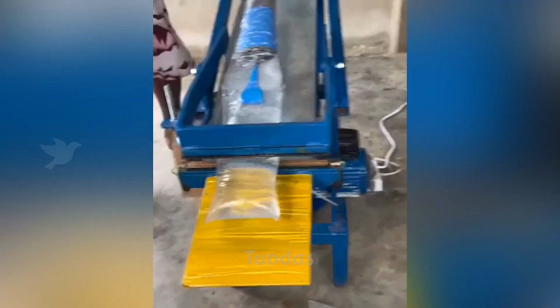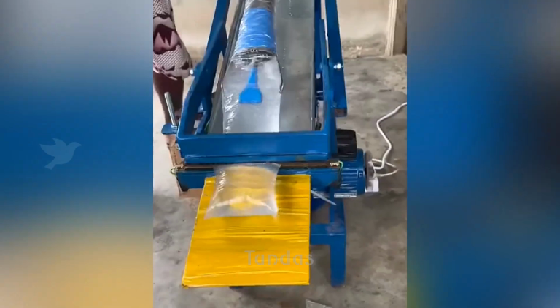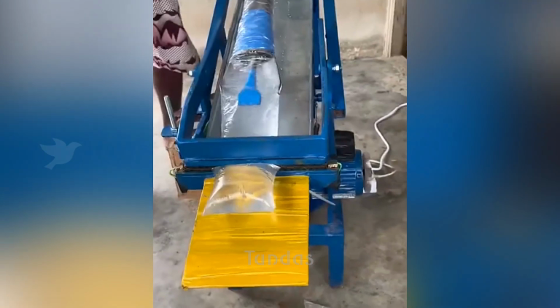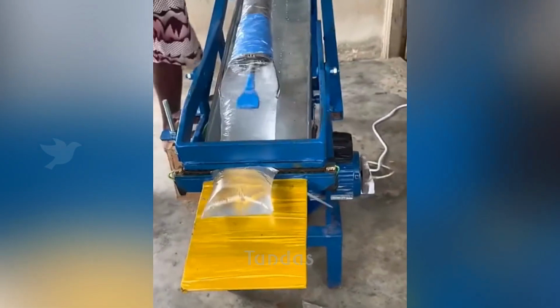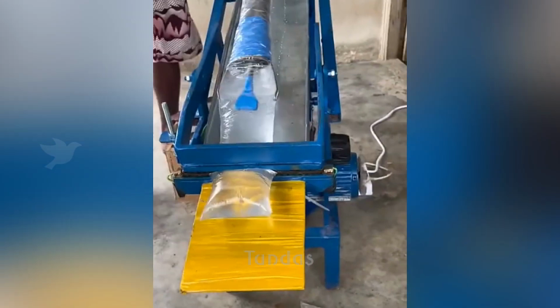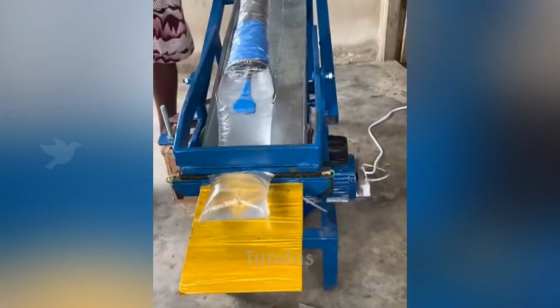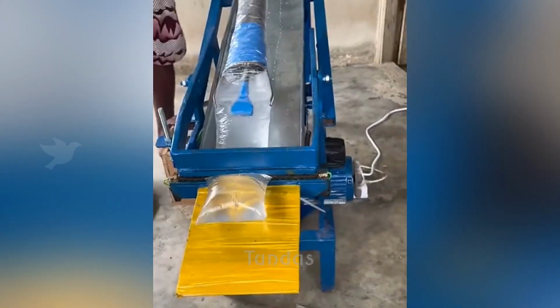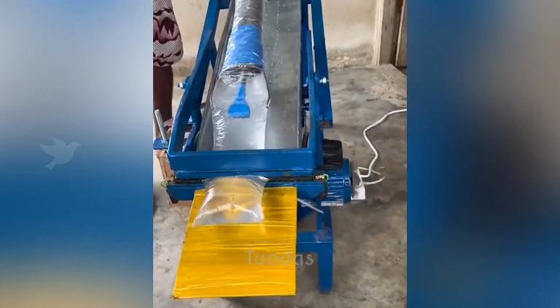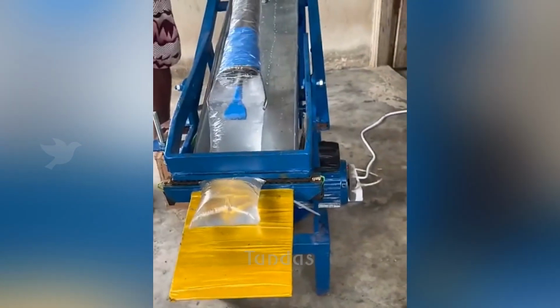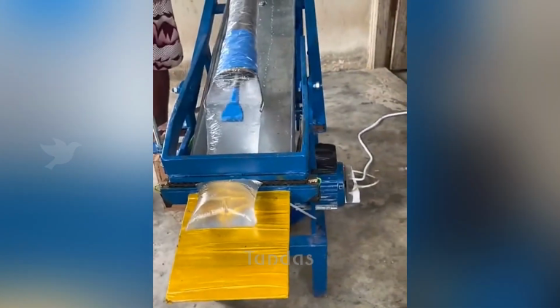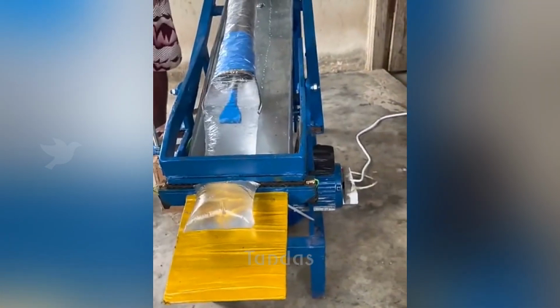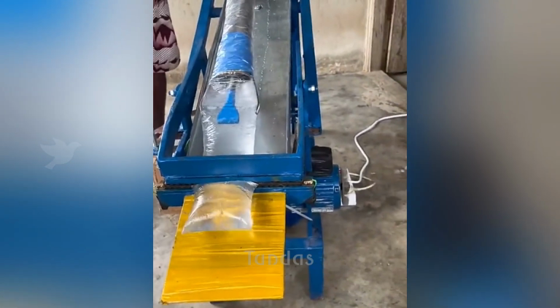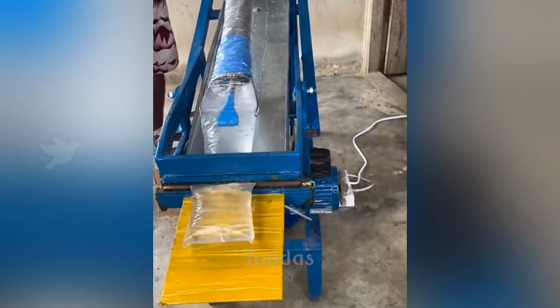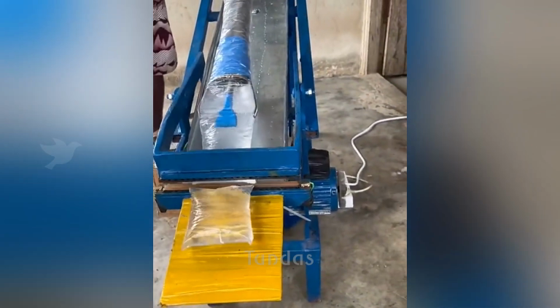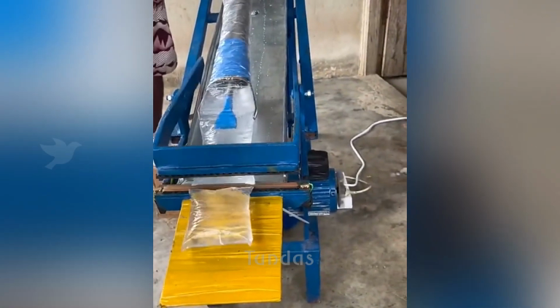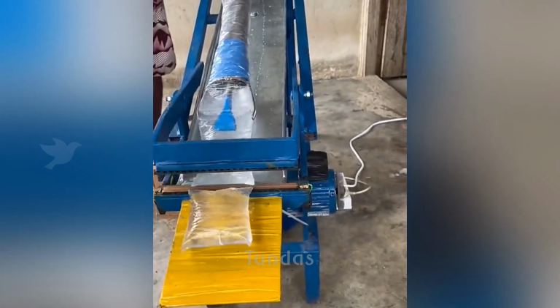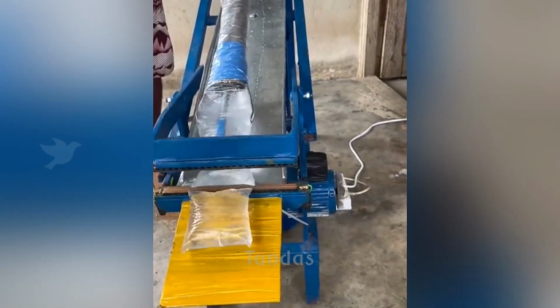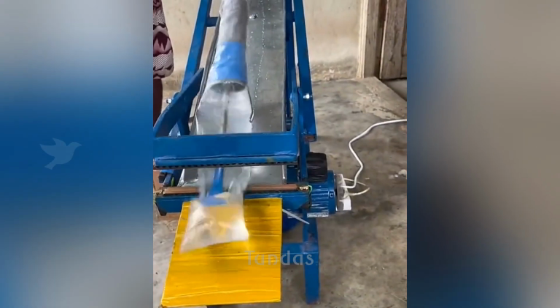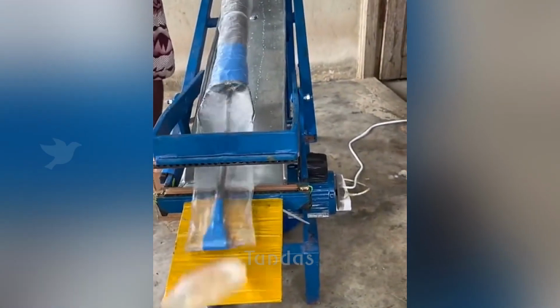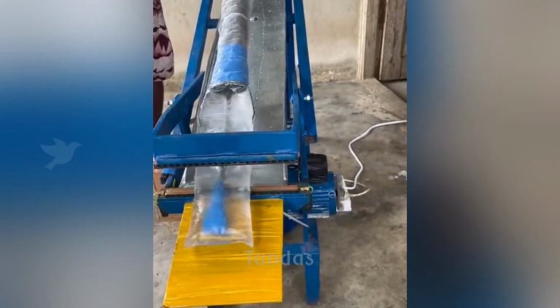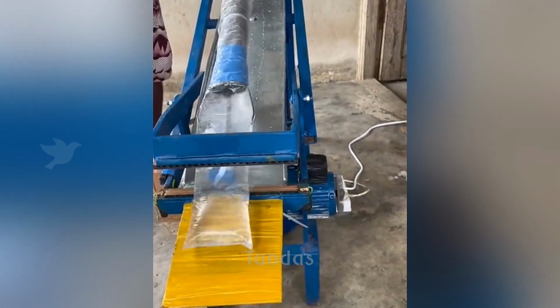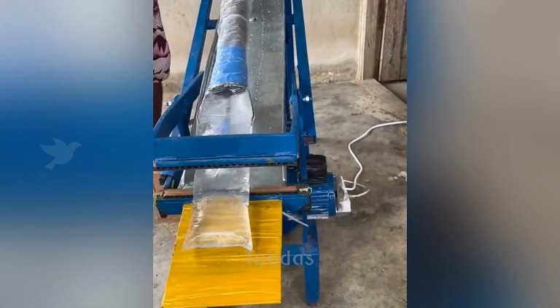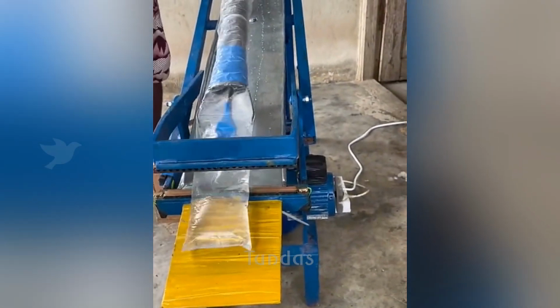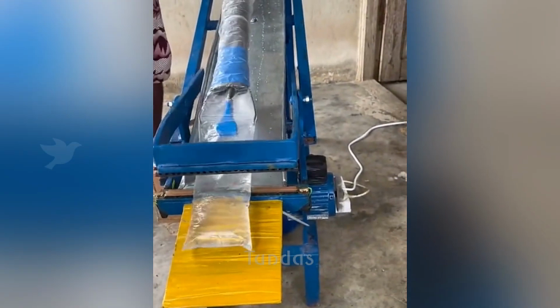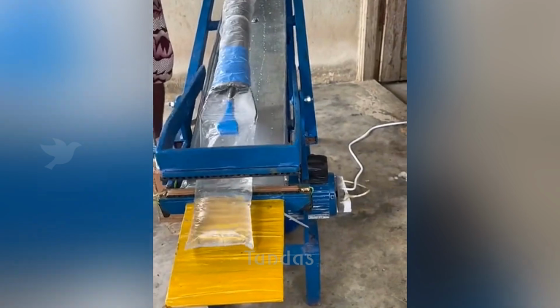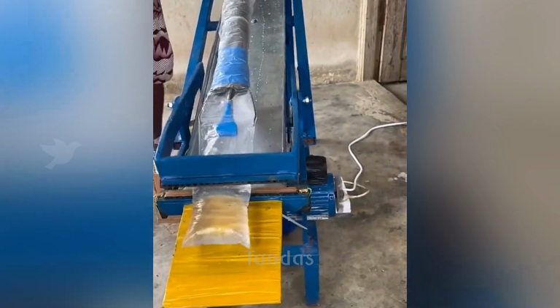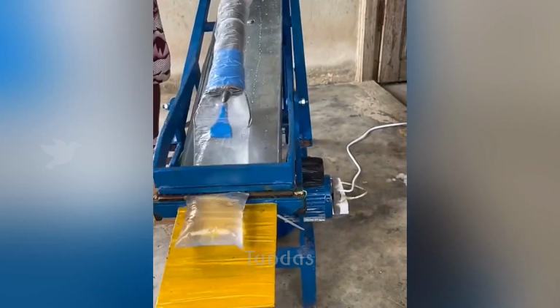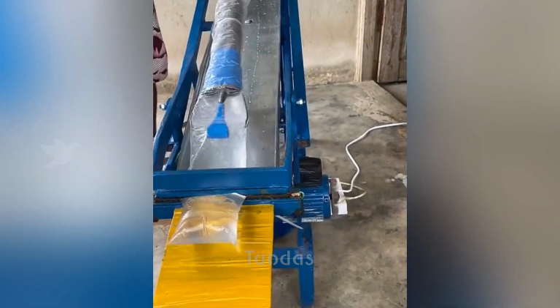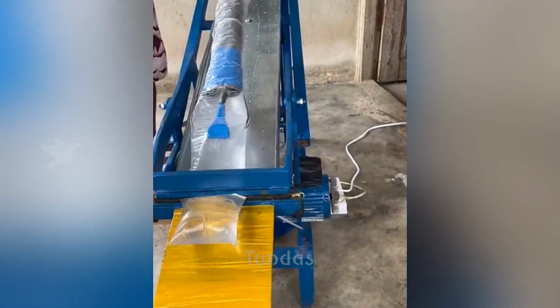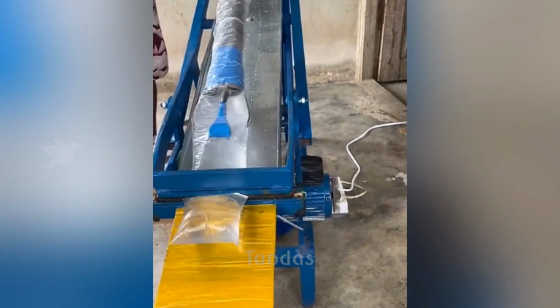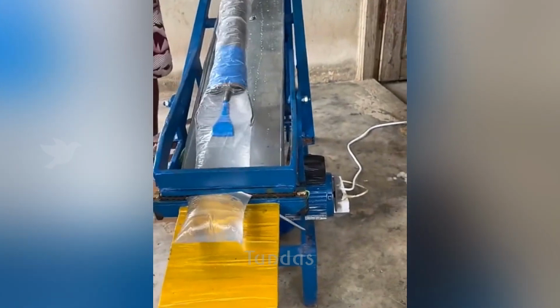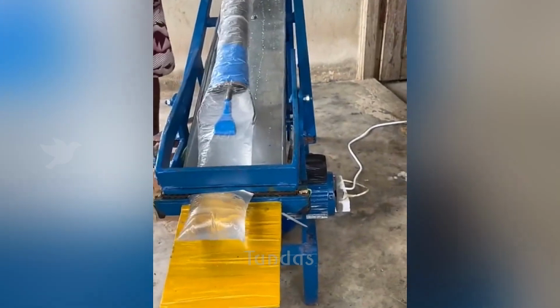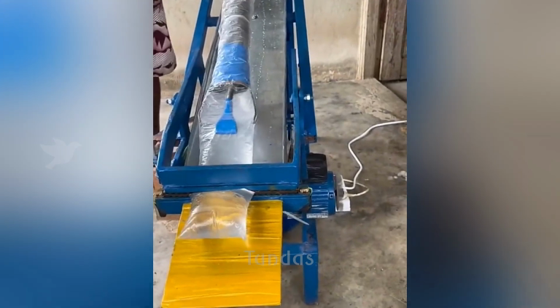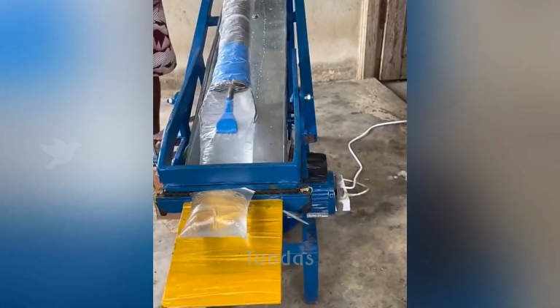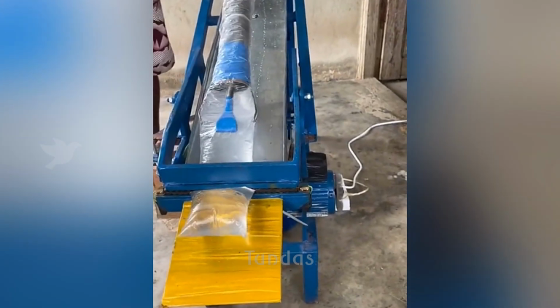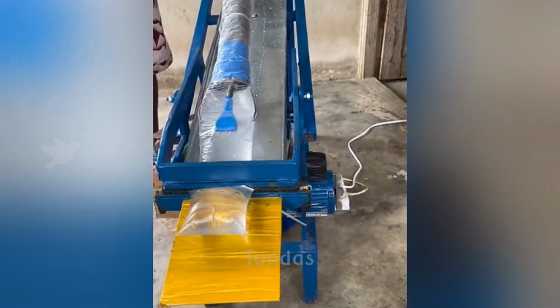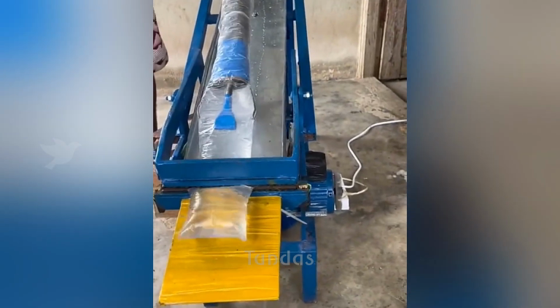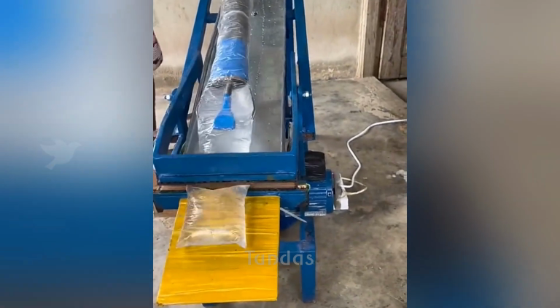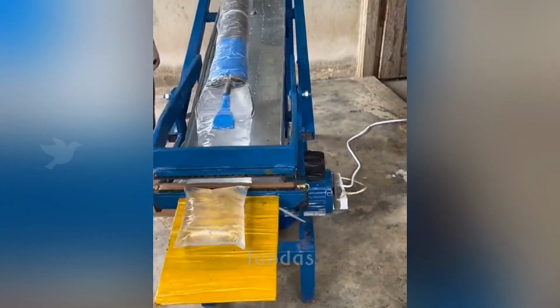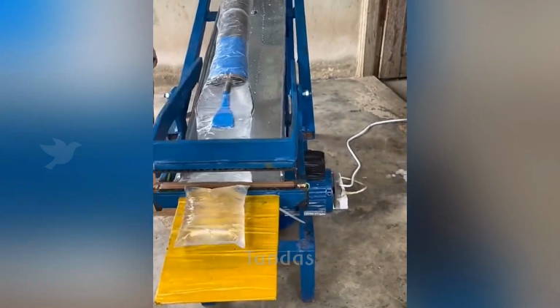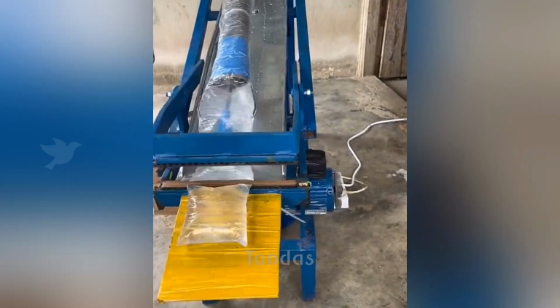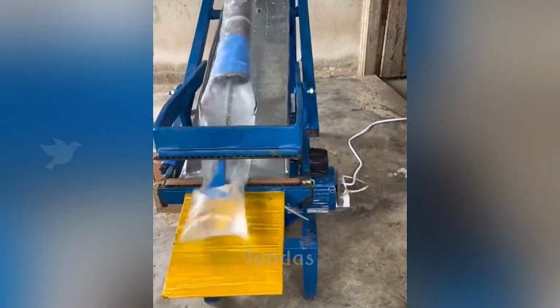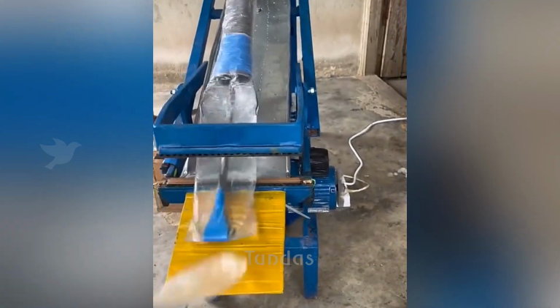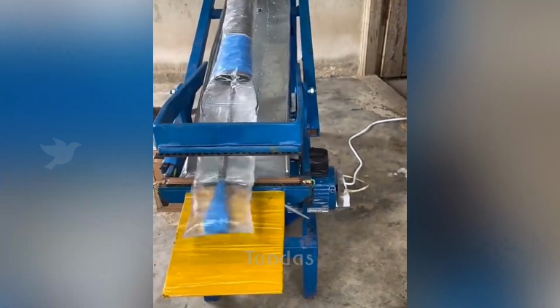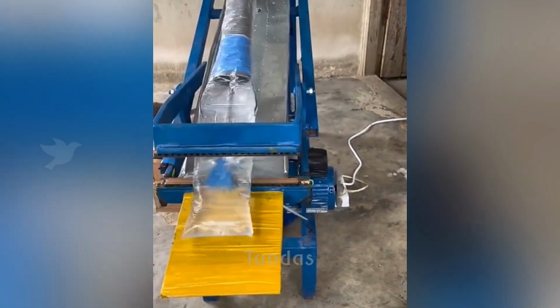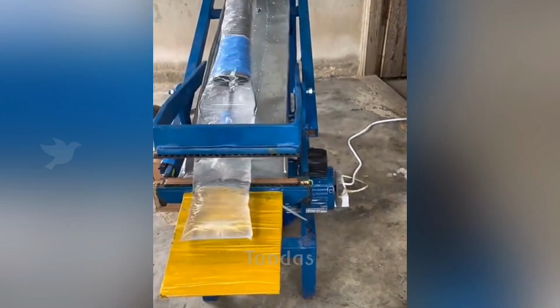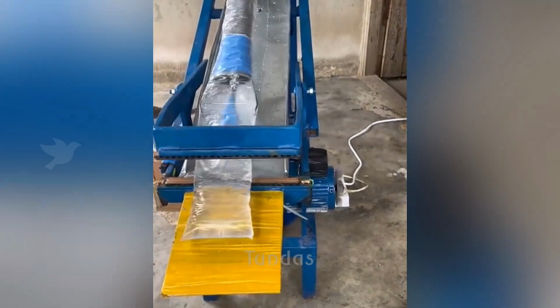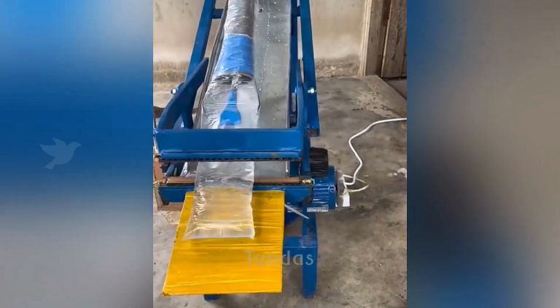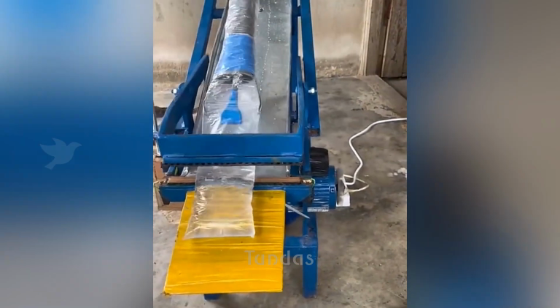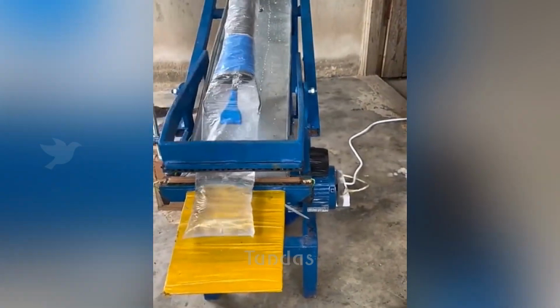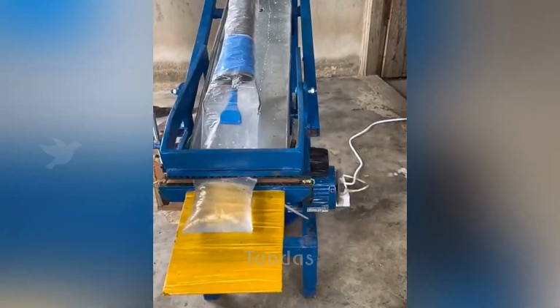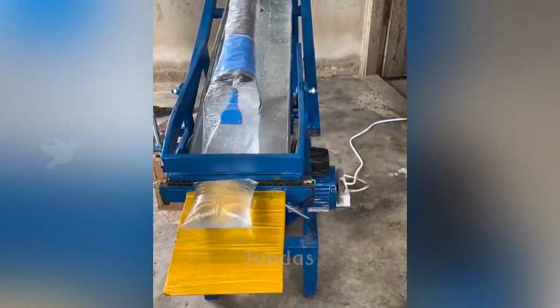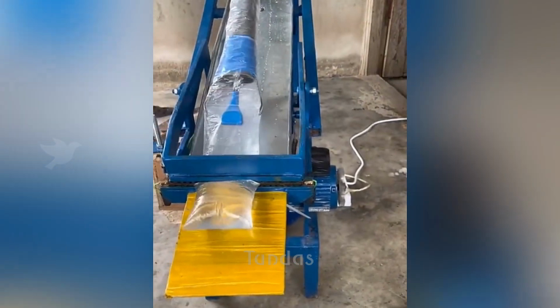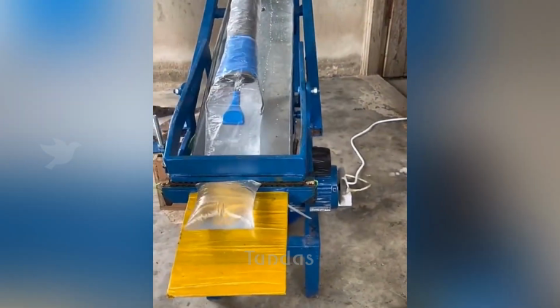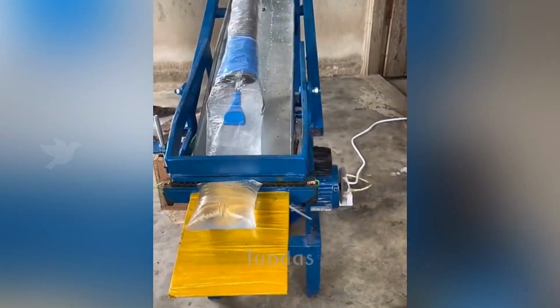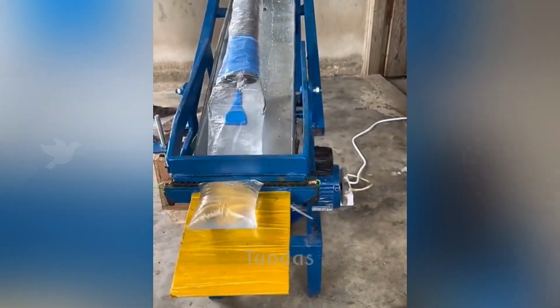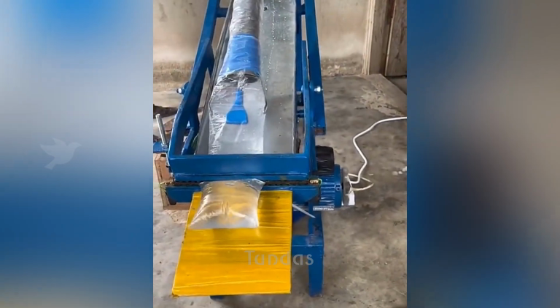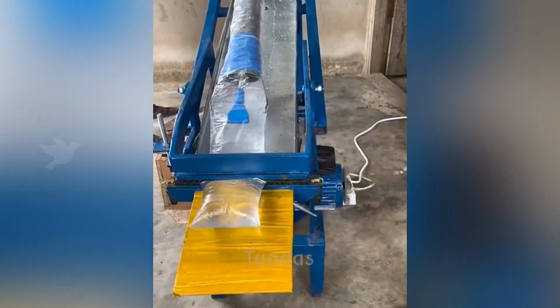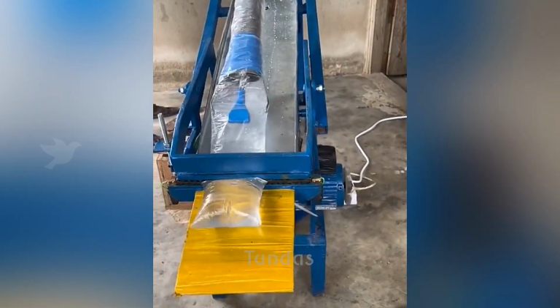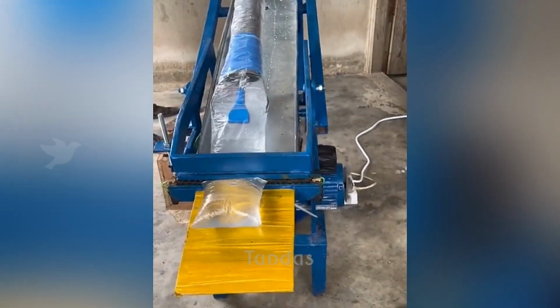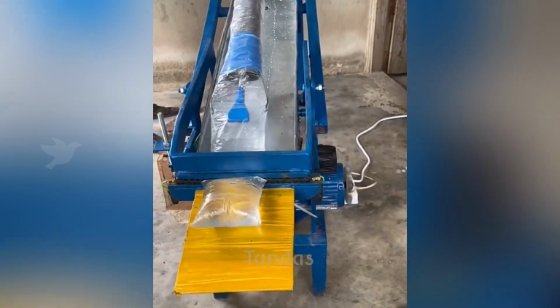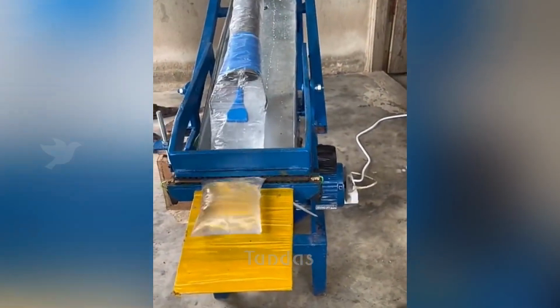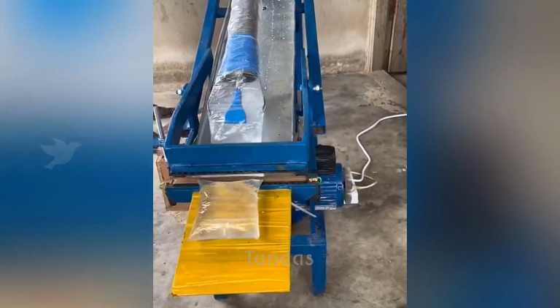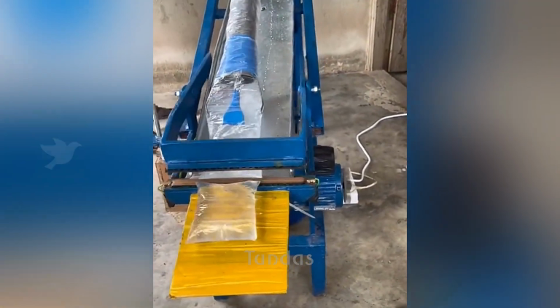This machine fully automatically fills and packages water into polyethylene bags without human intervention.